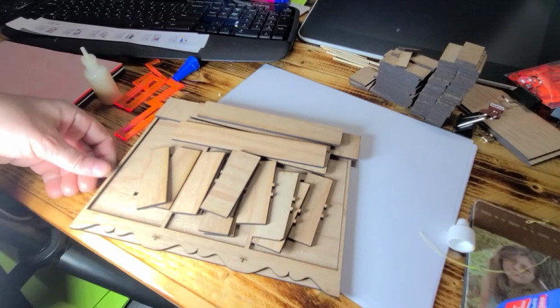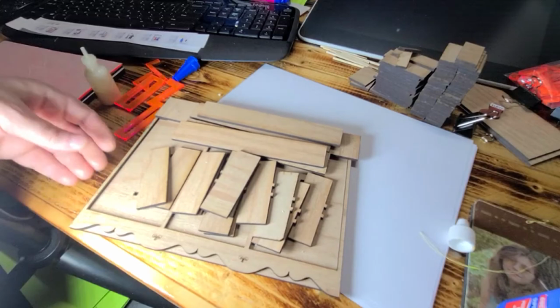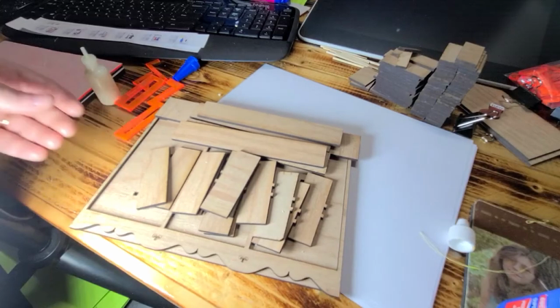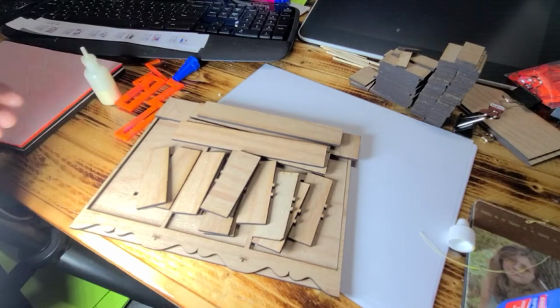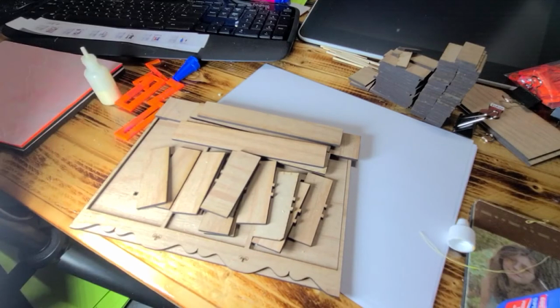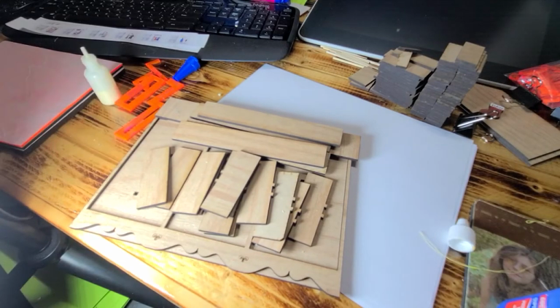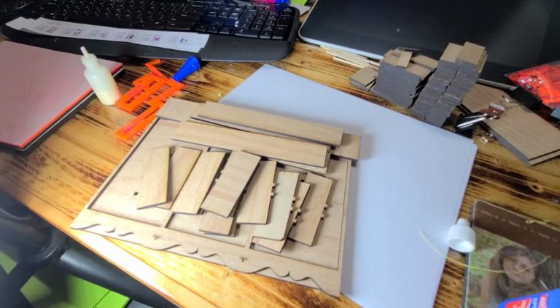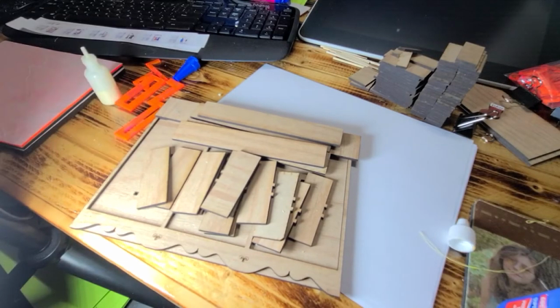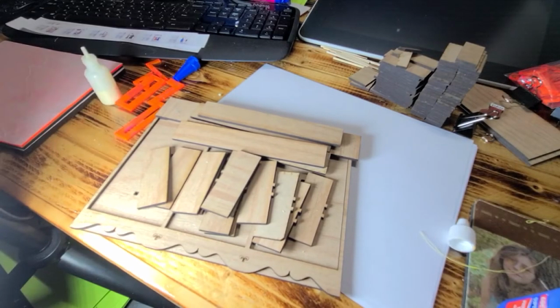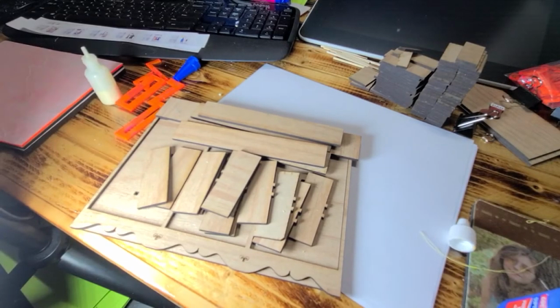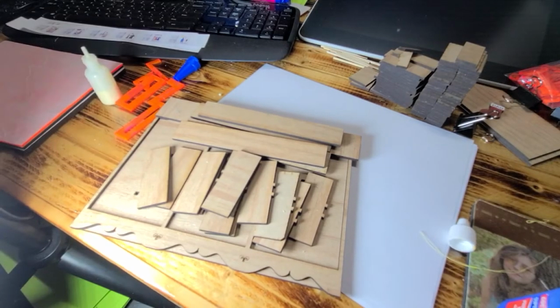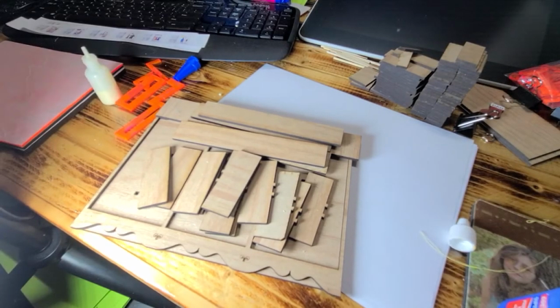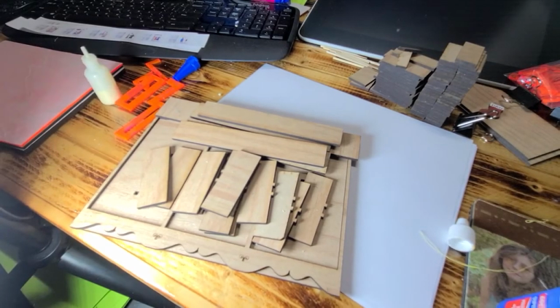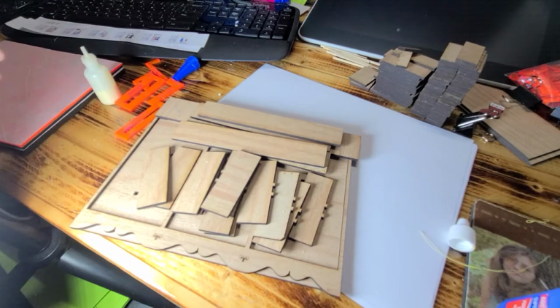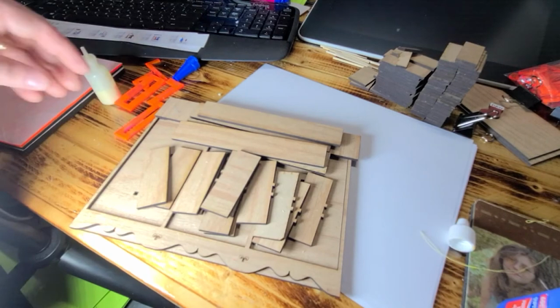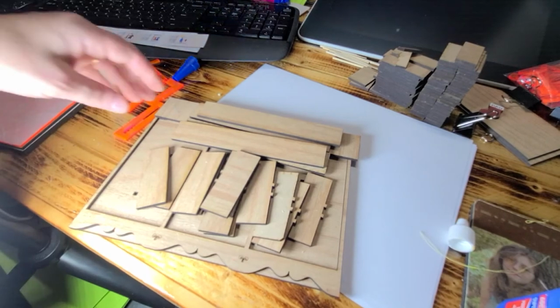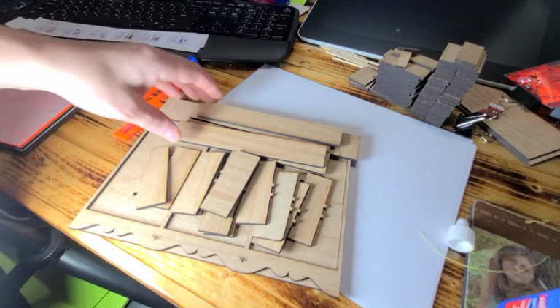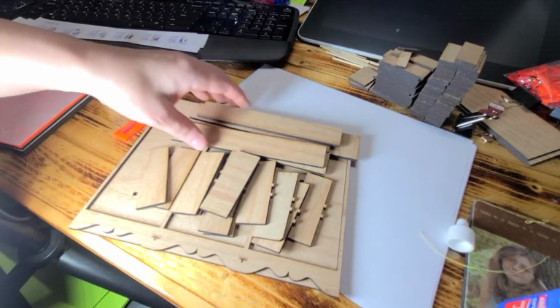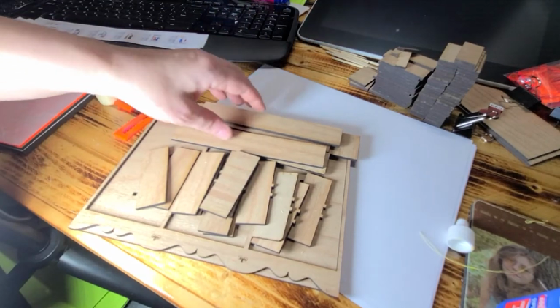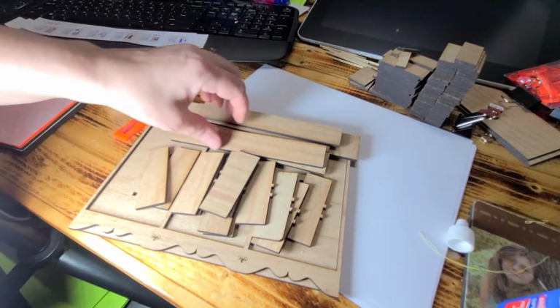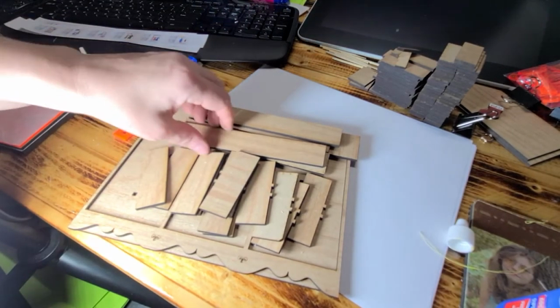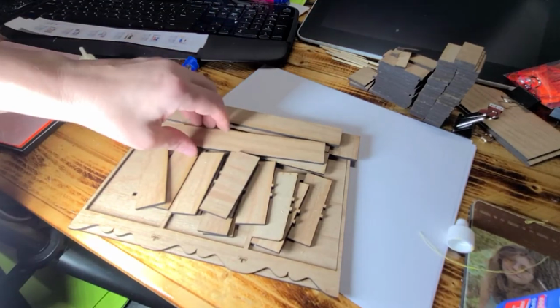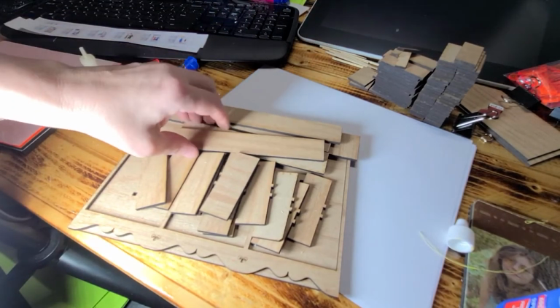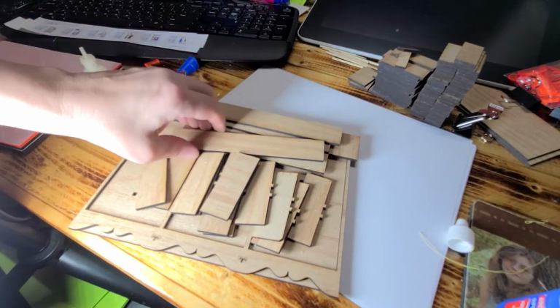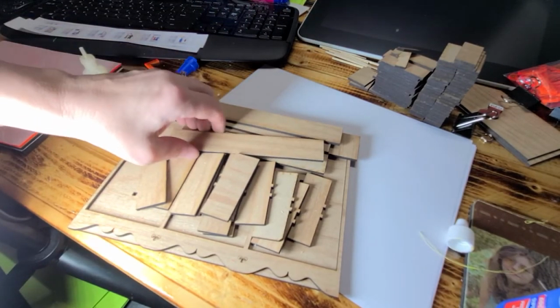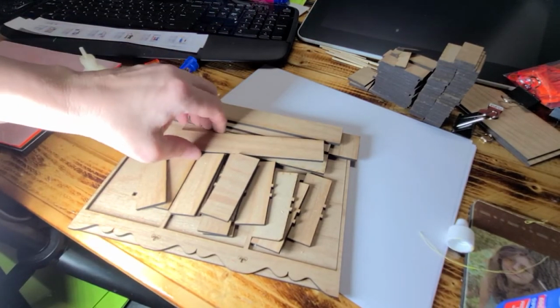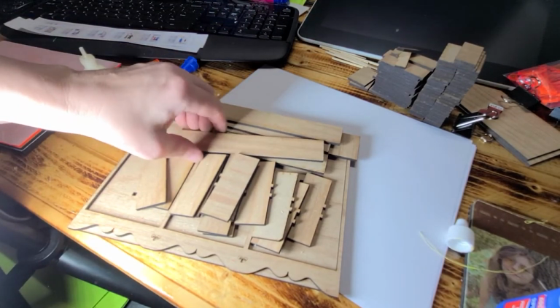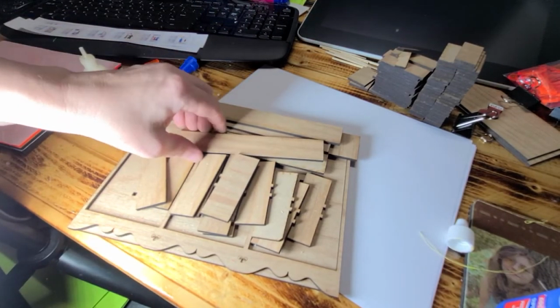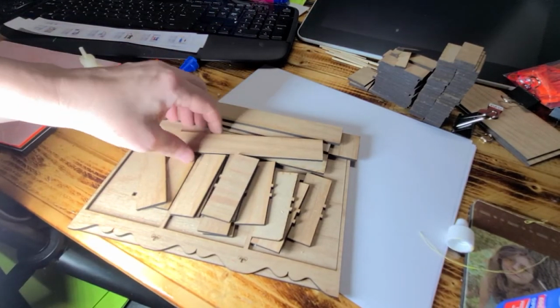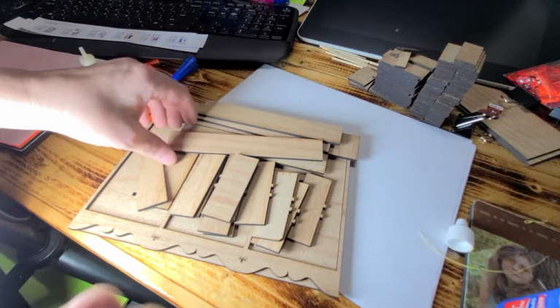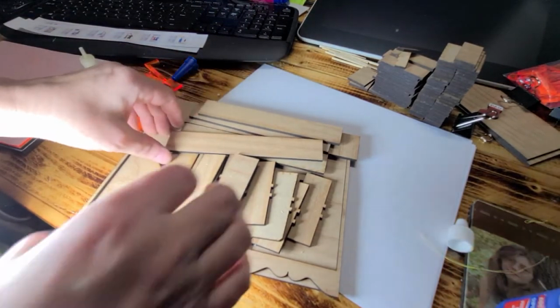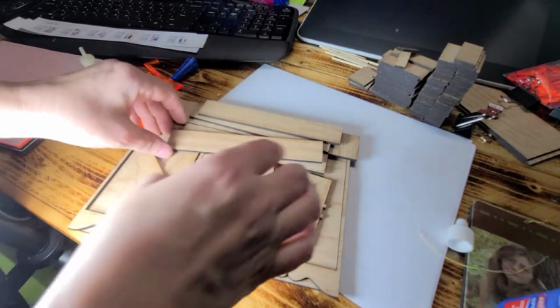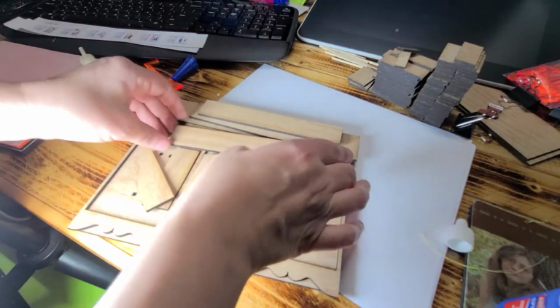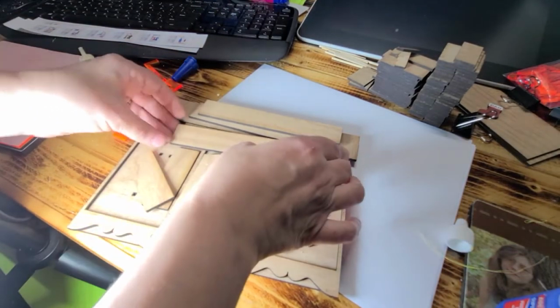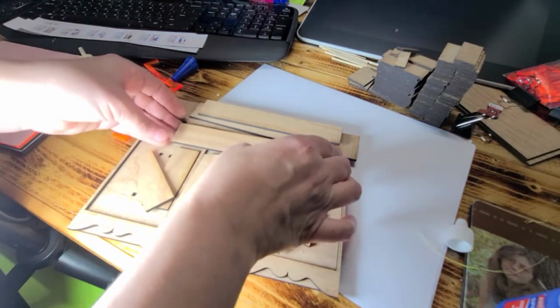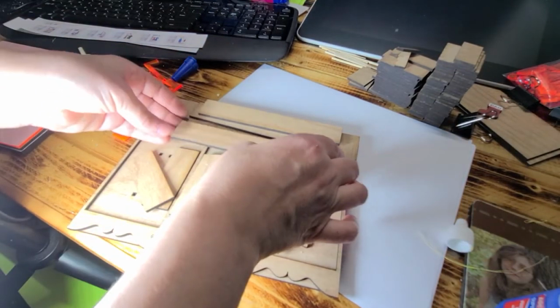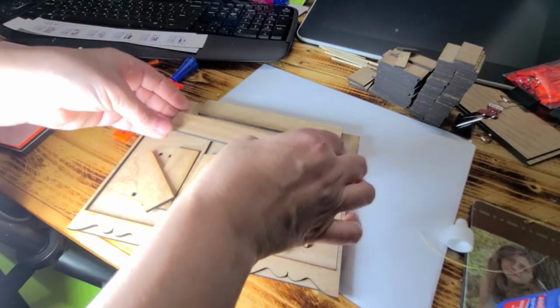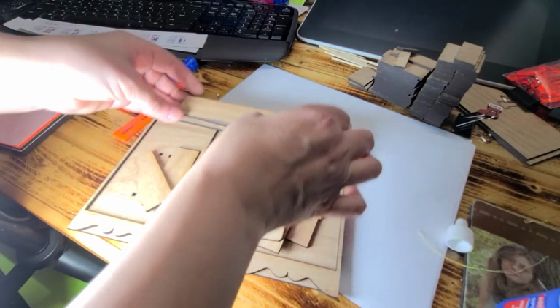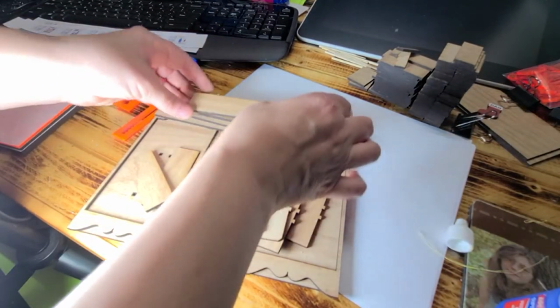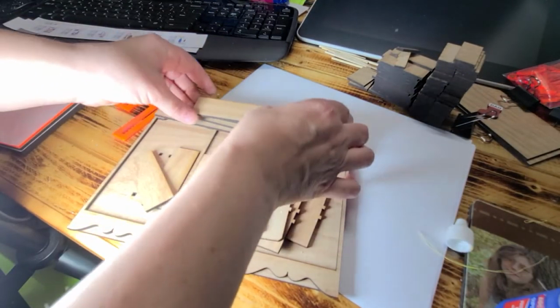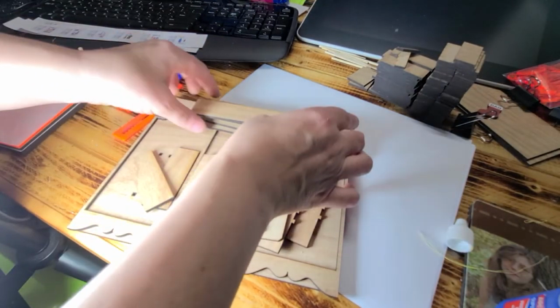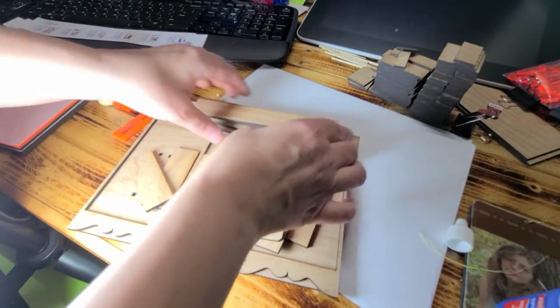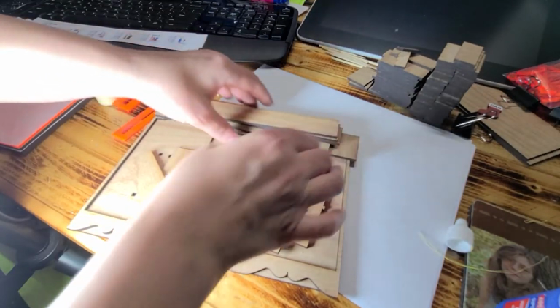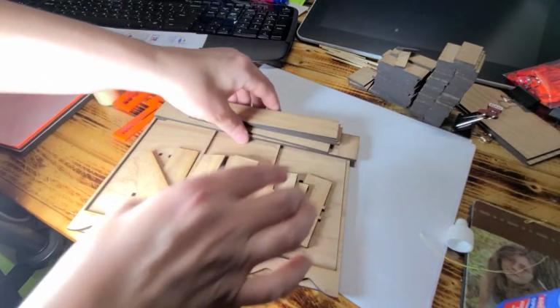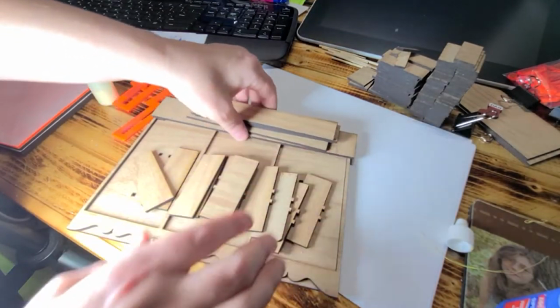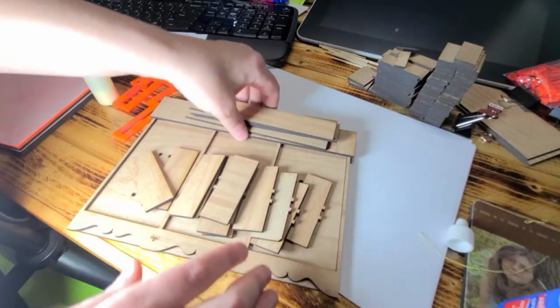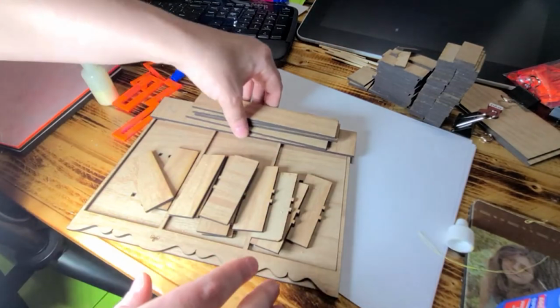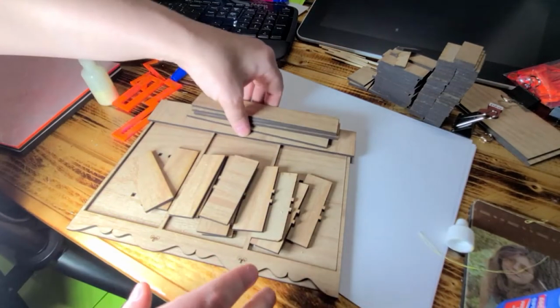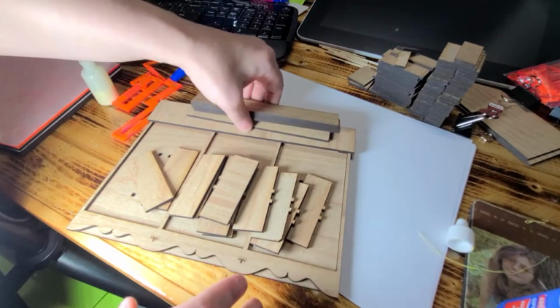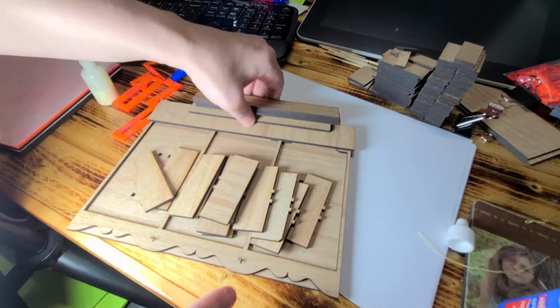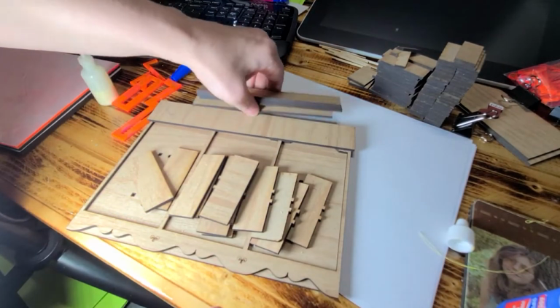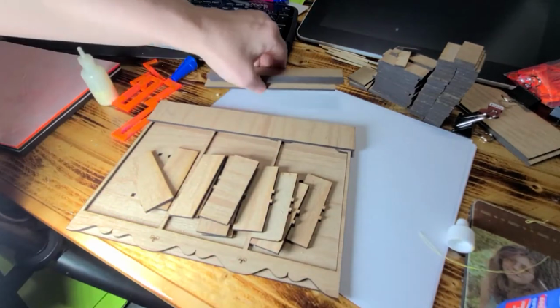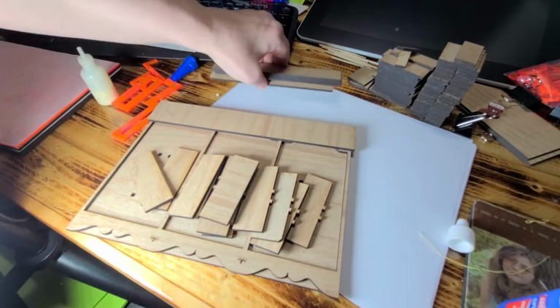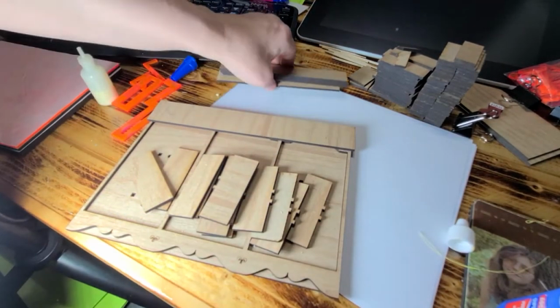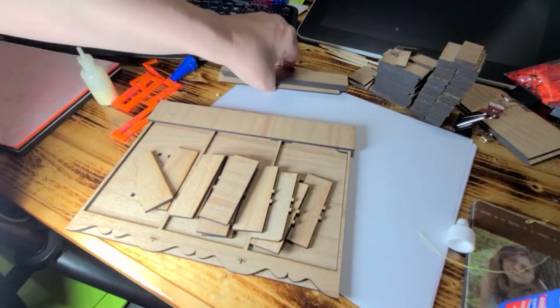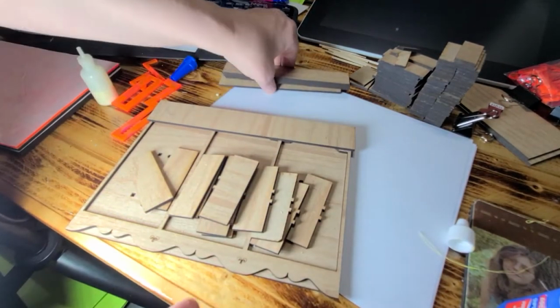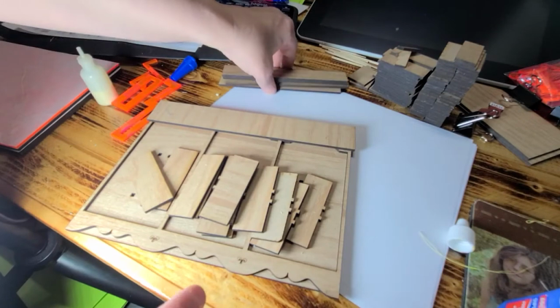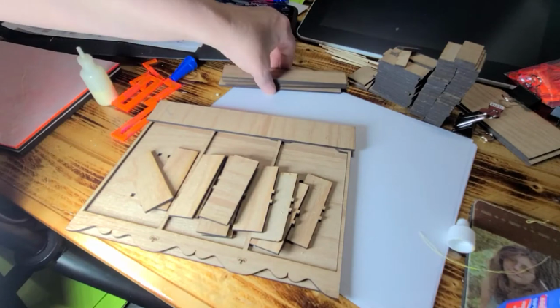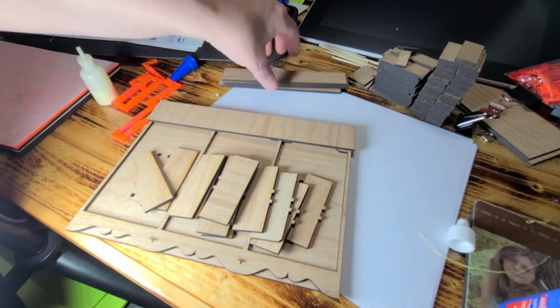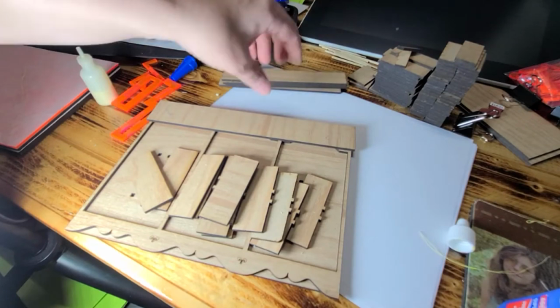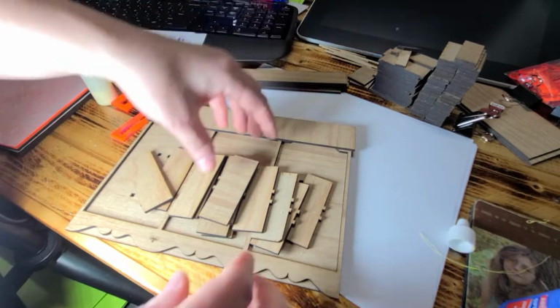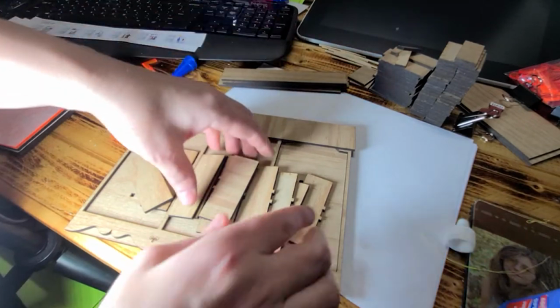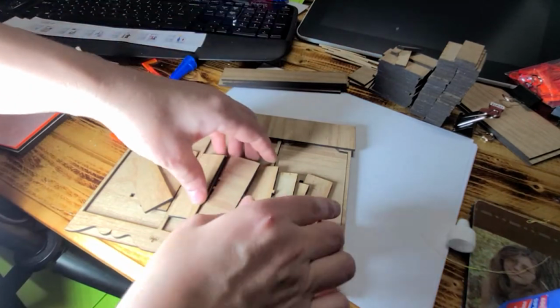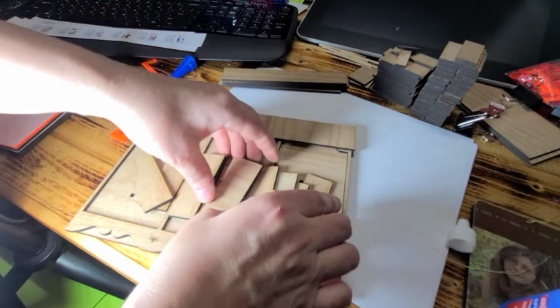Hi guys, welcome back. Today I'm going to show you how to create this shelving unit for your shop, your bookstore, or your sewing room.